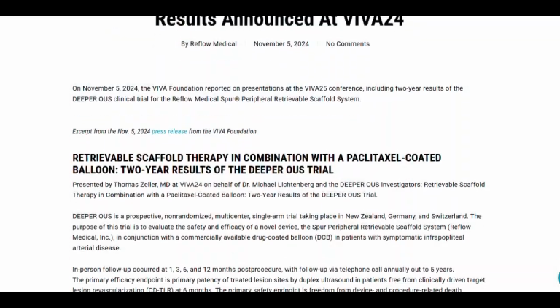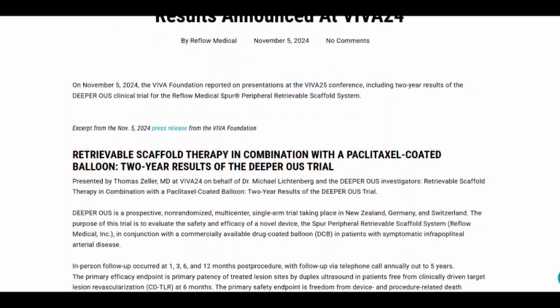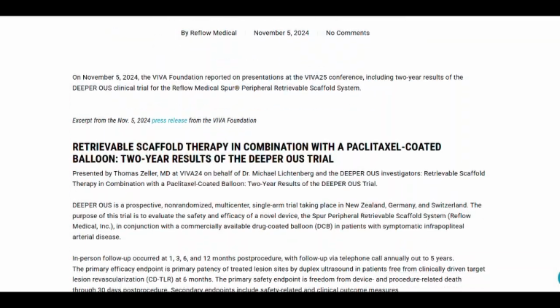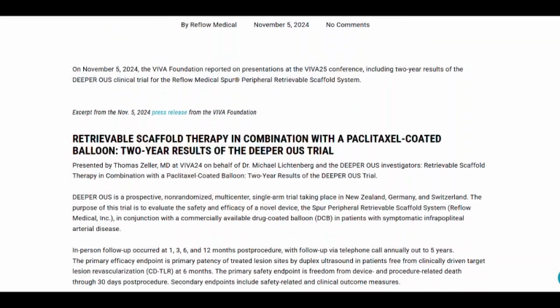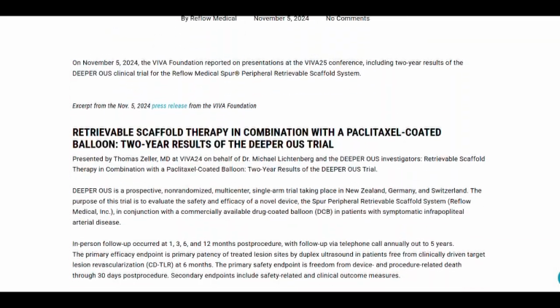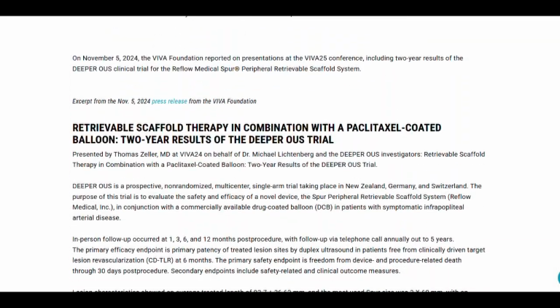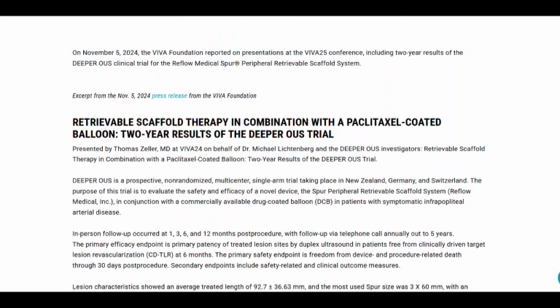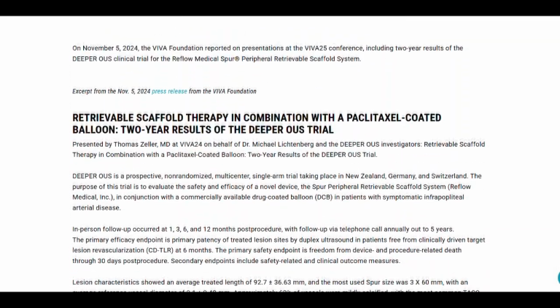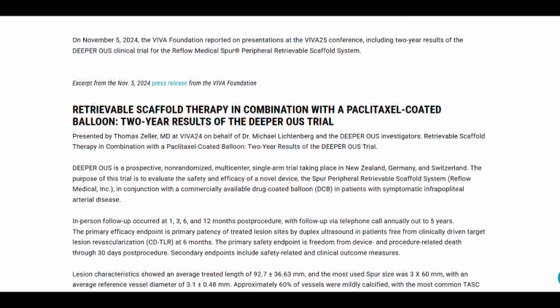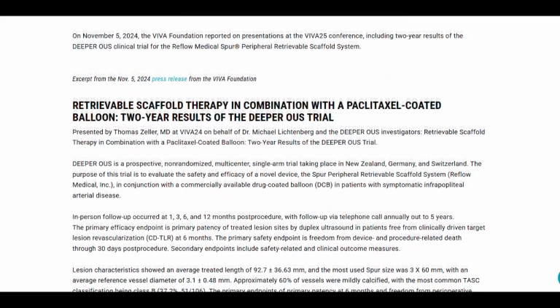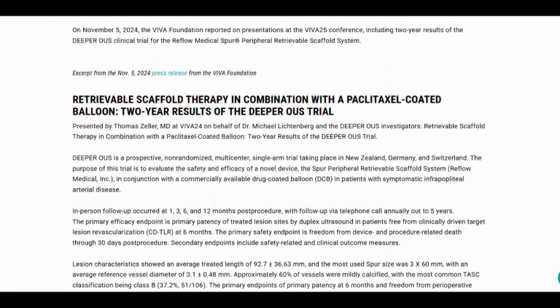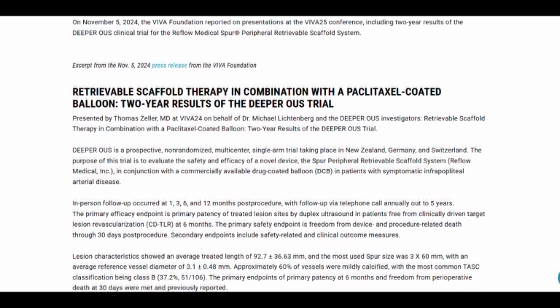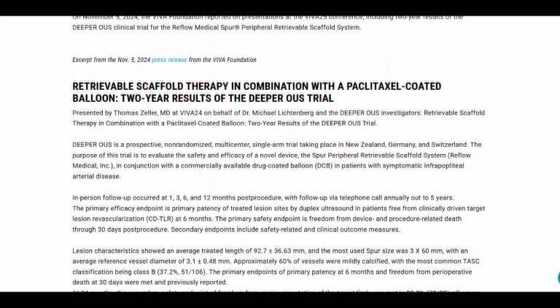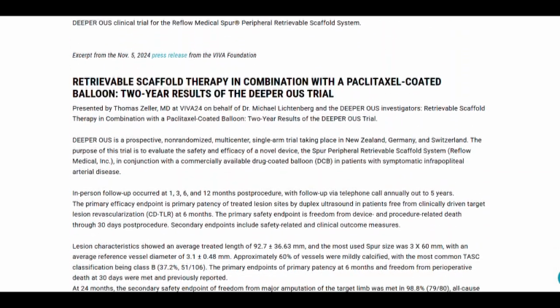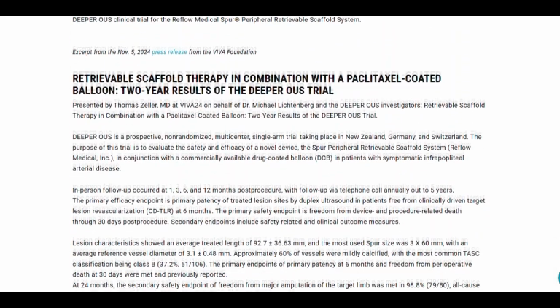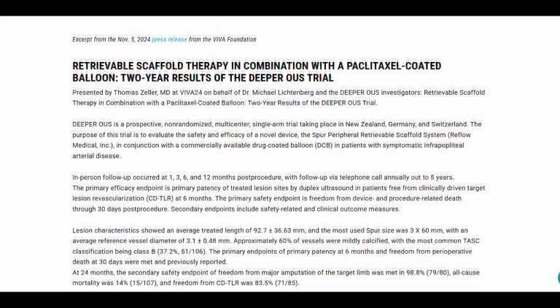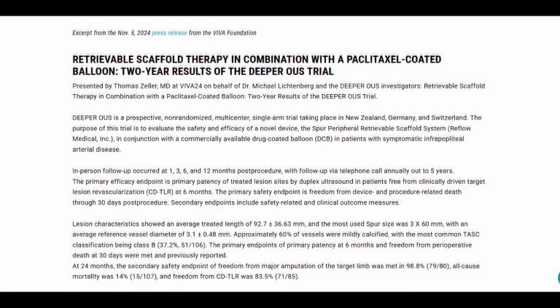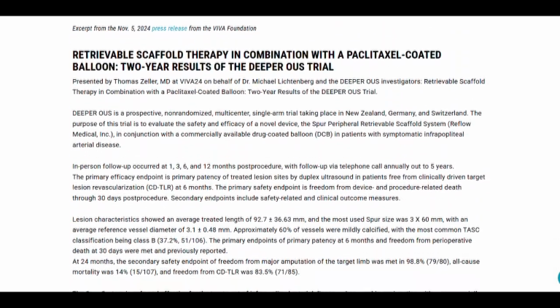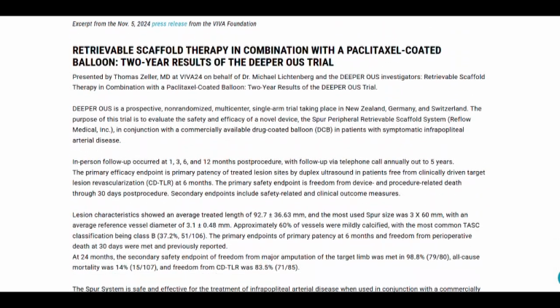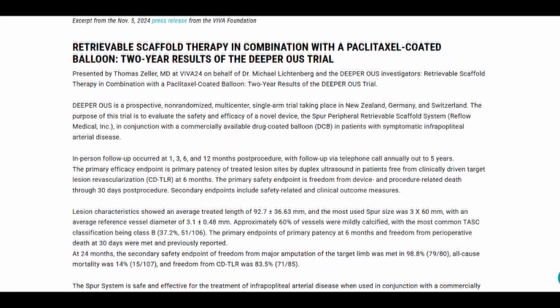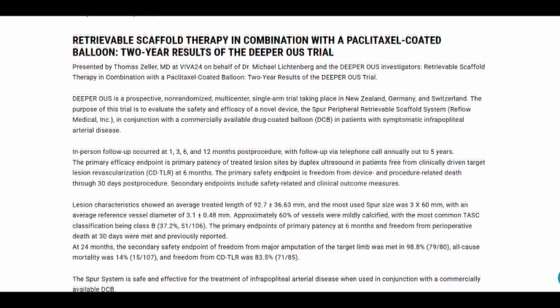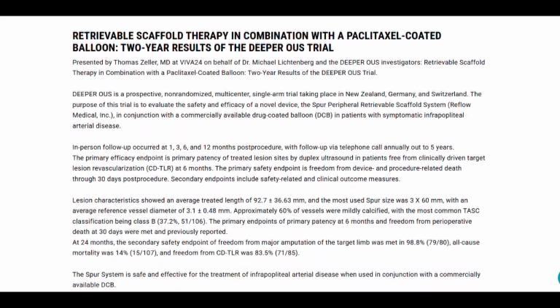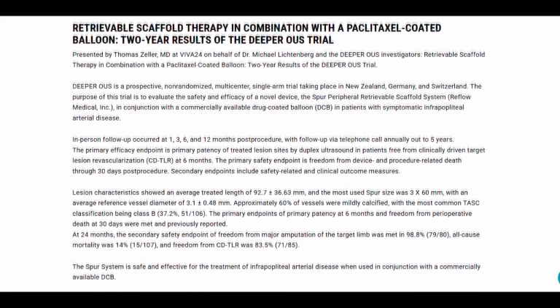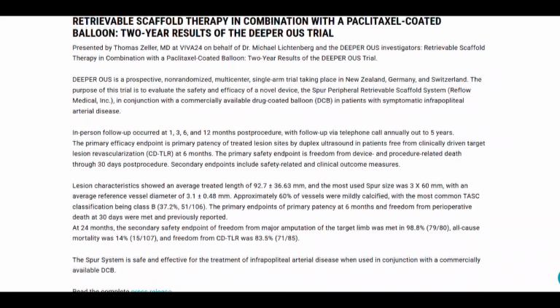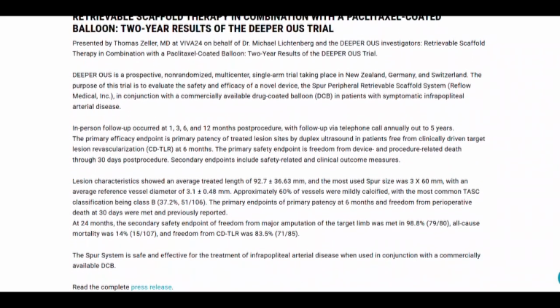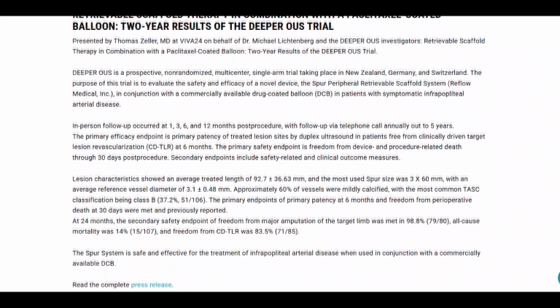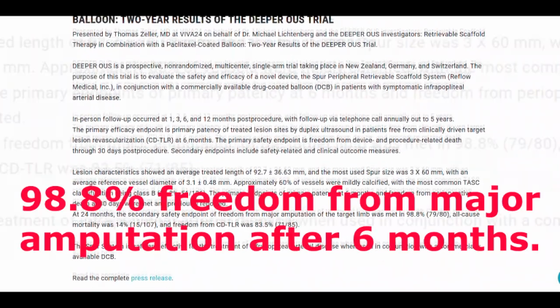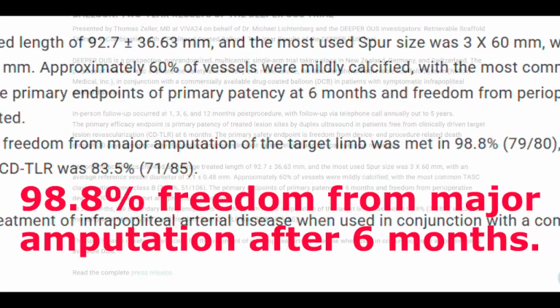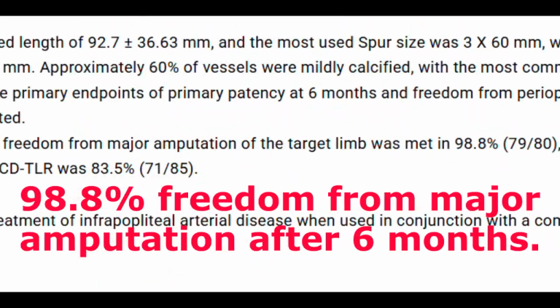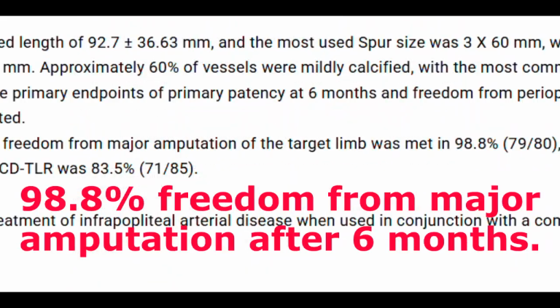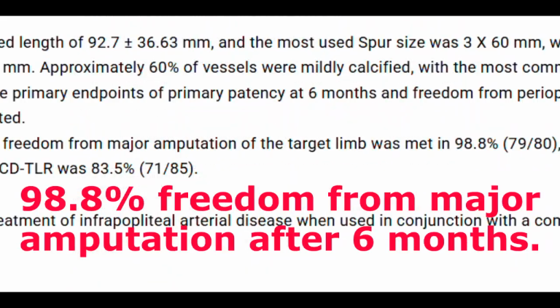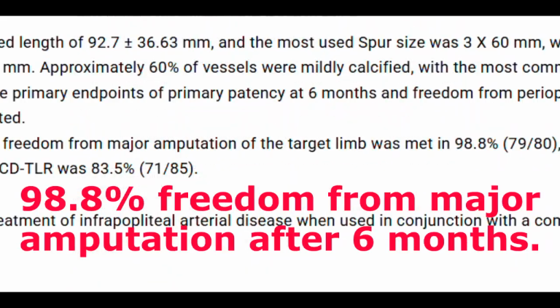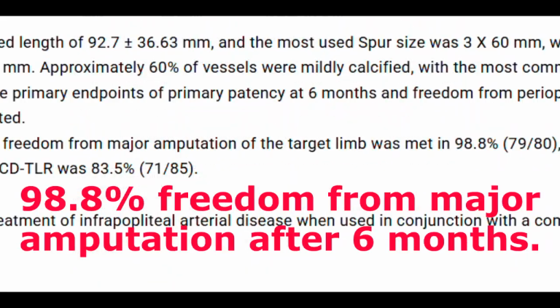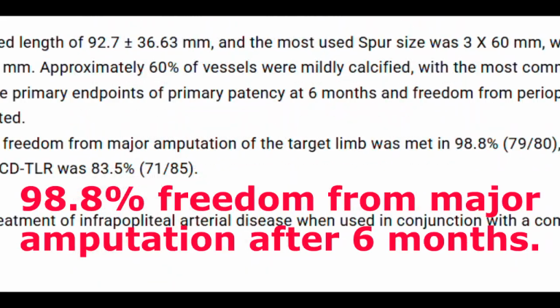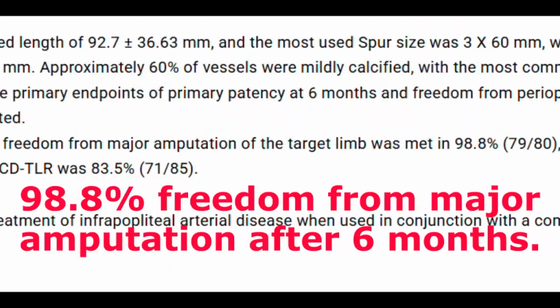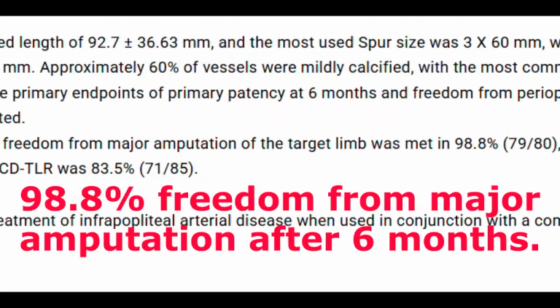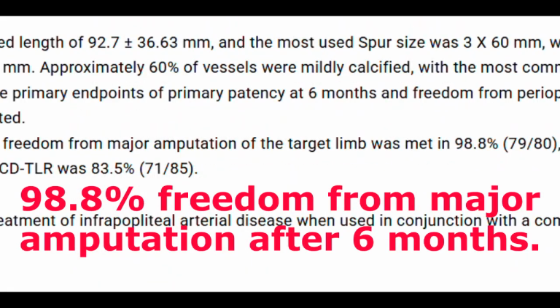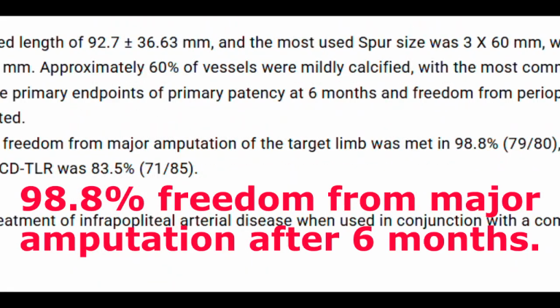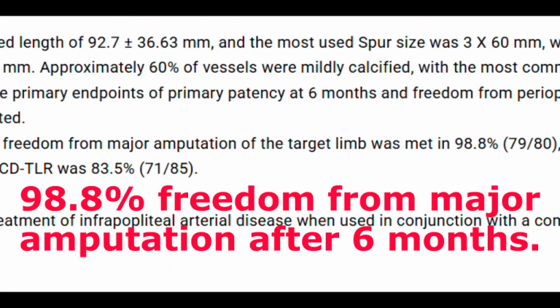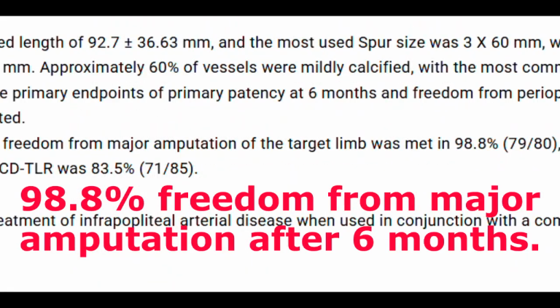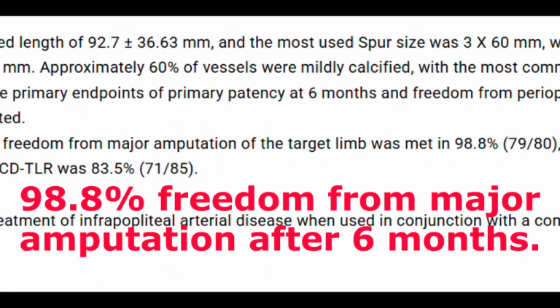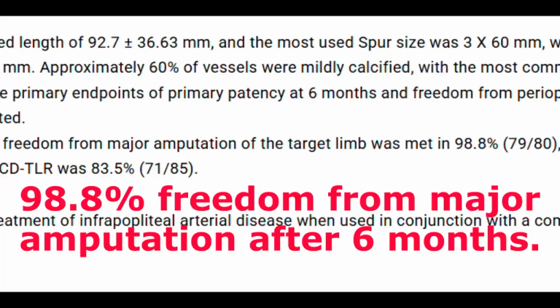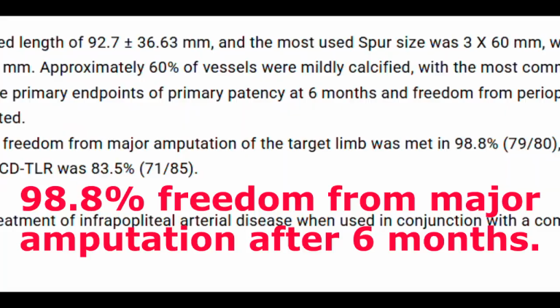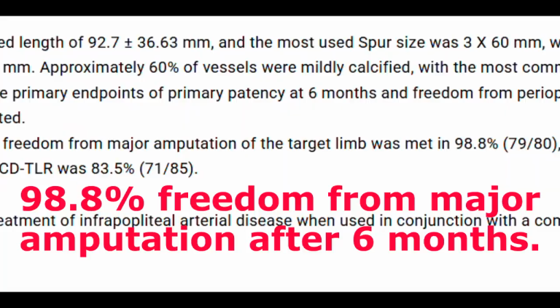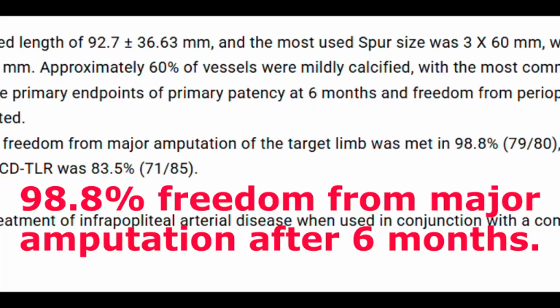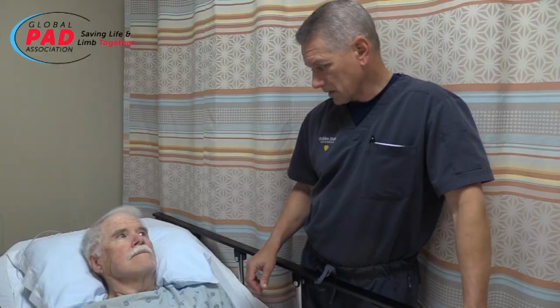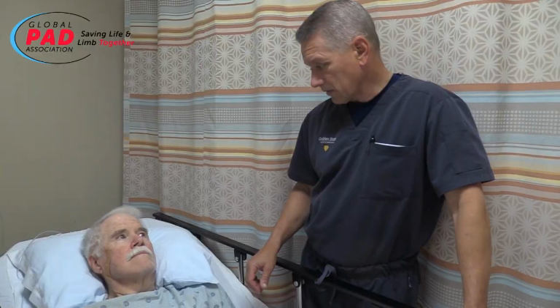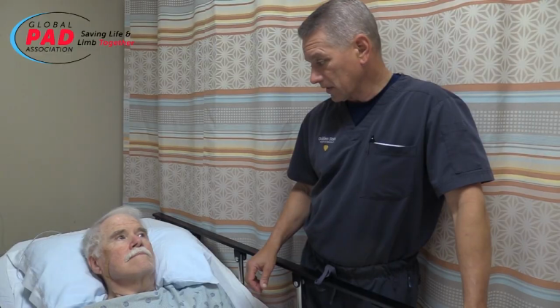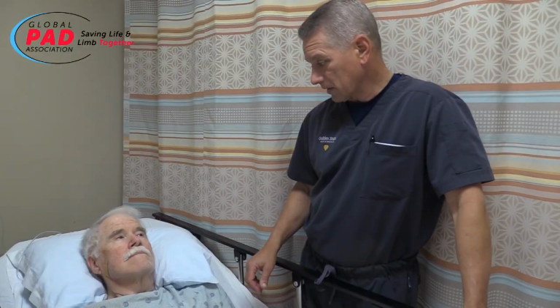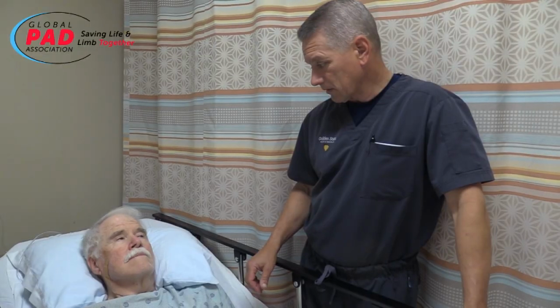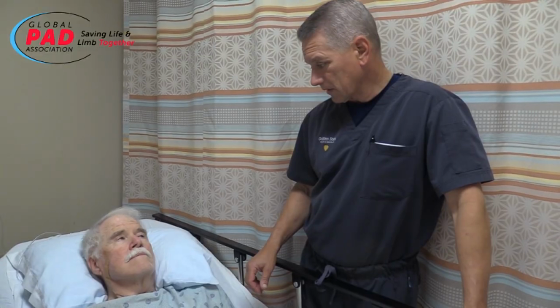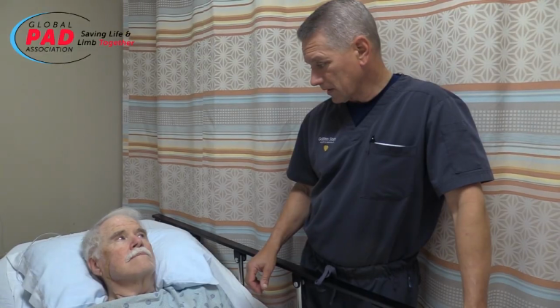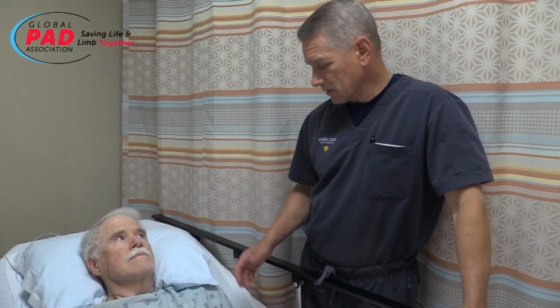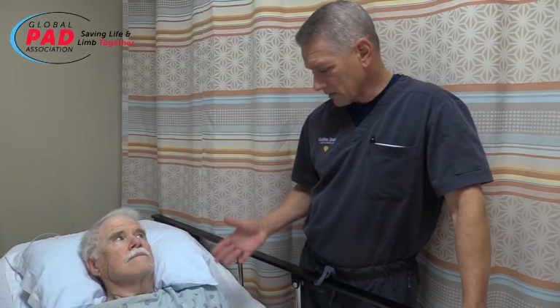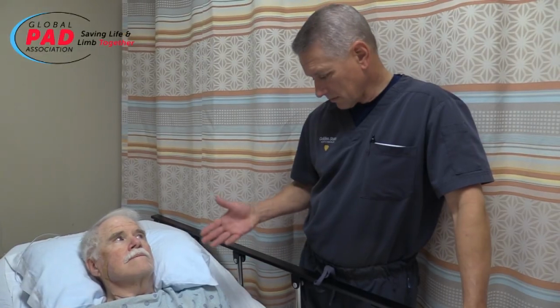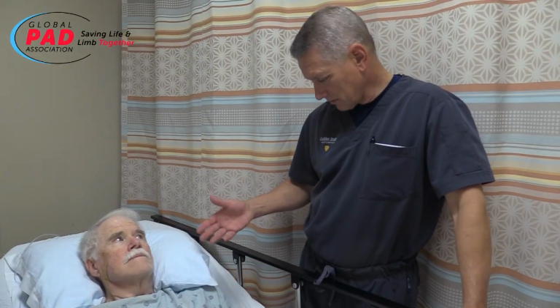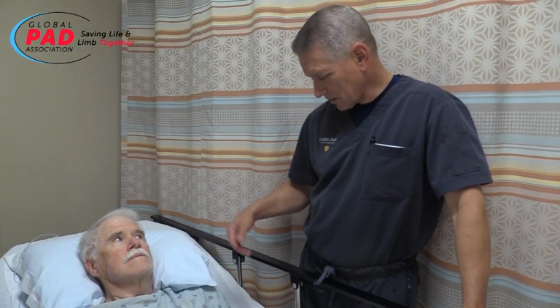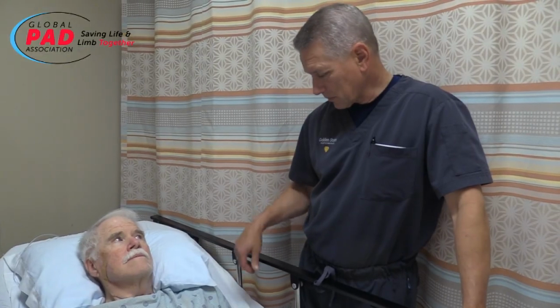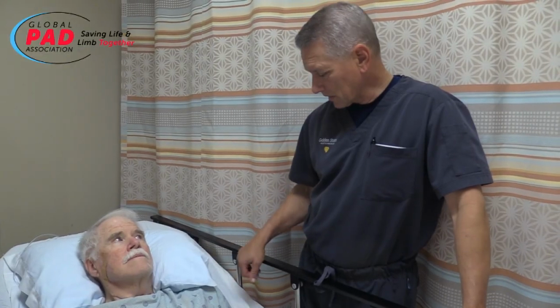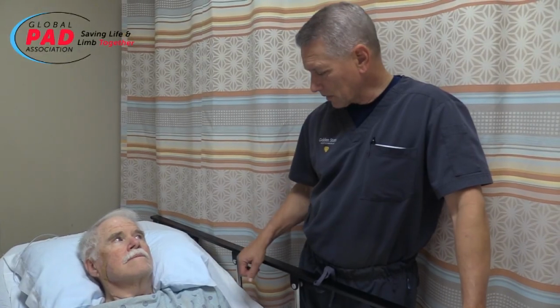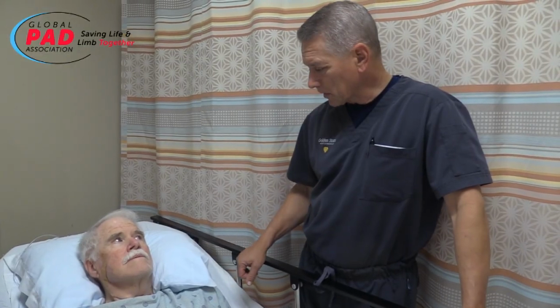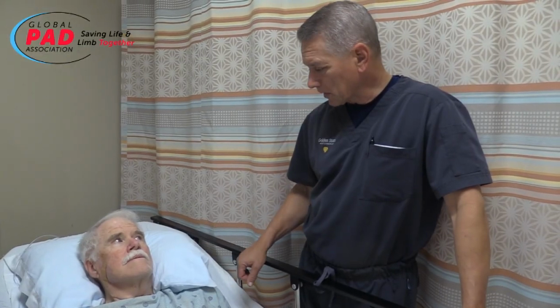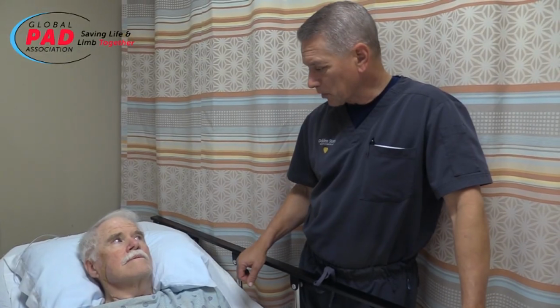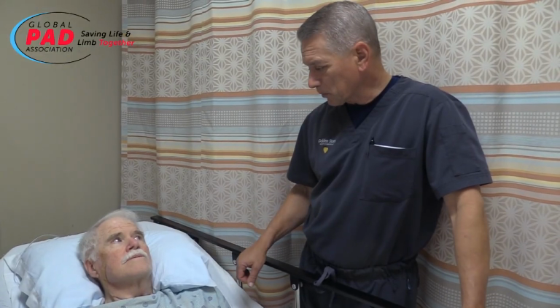Preliminary results from the DEEPER REVEAL trials show promising outcomes. We think it's a significant advance — something that might help.